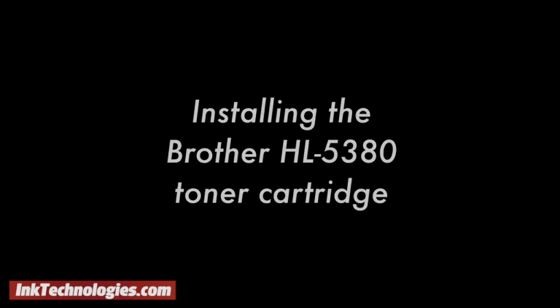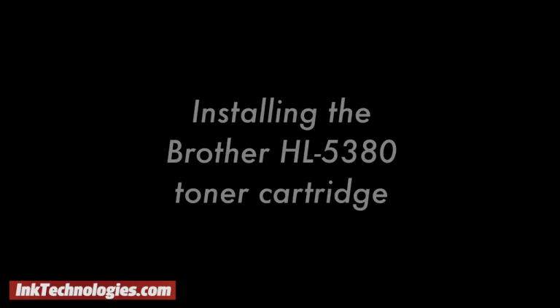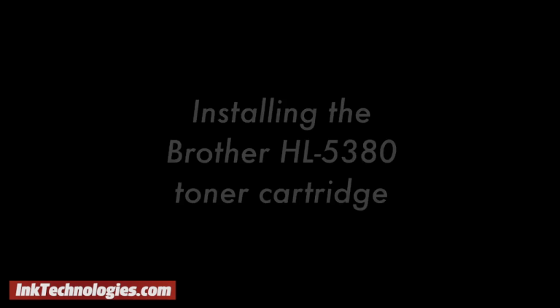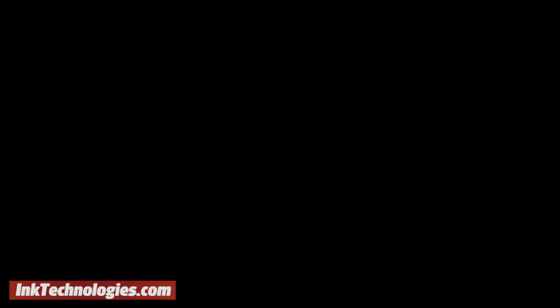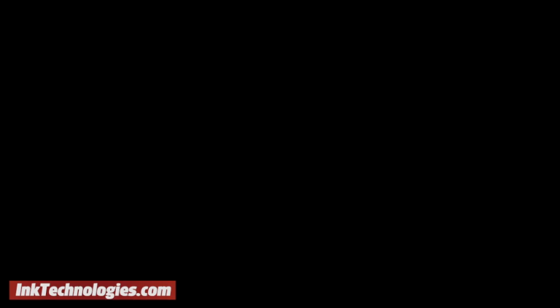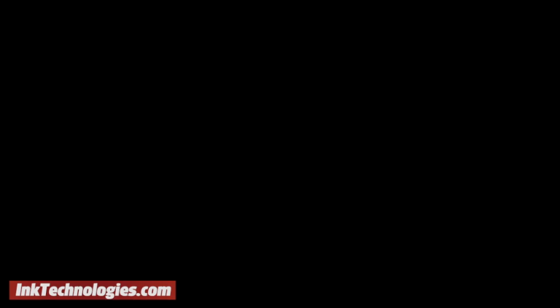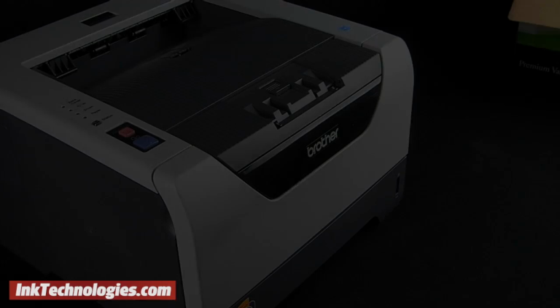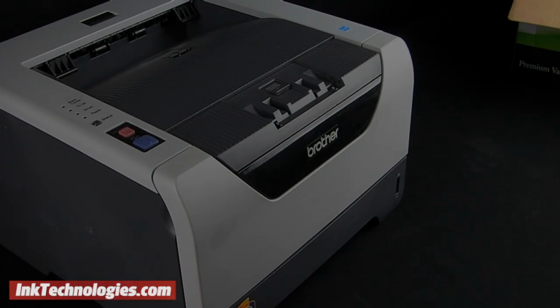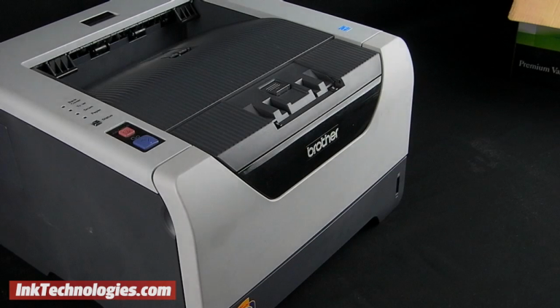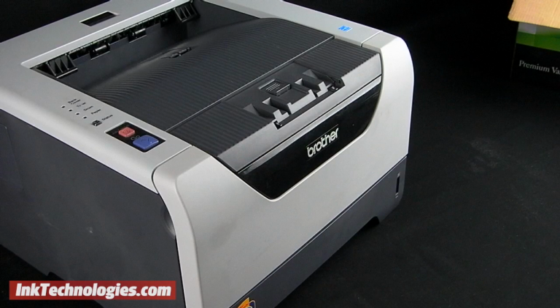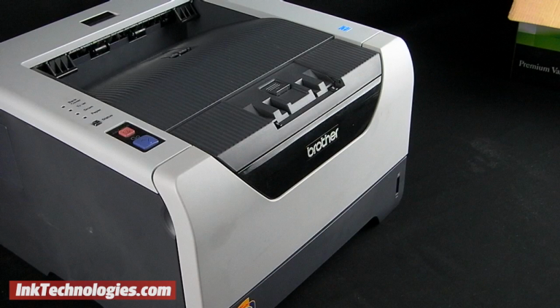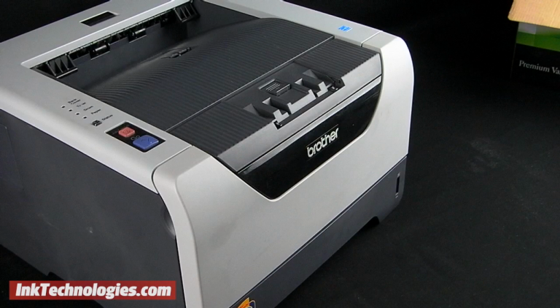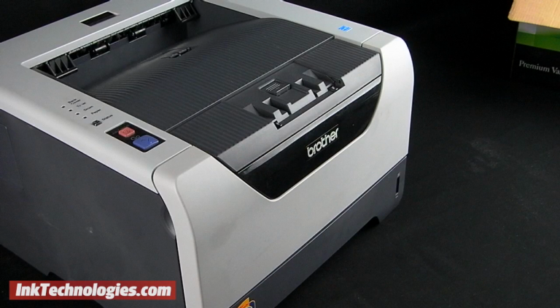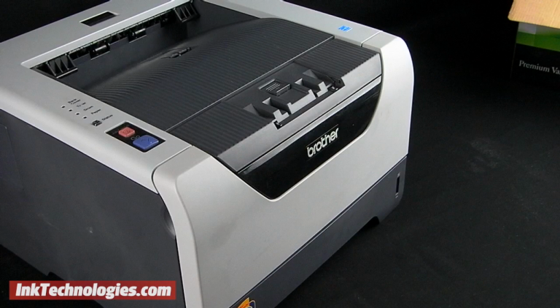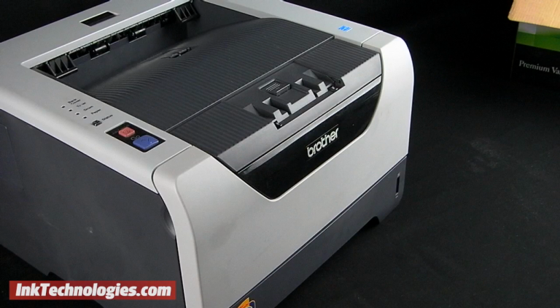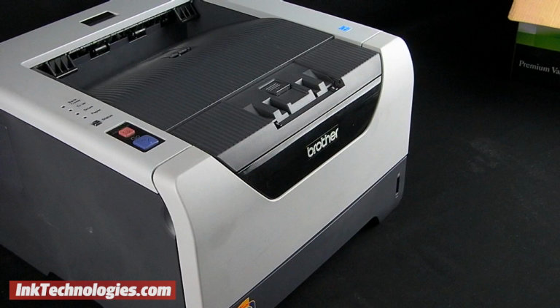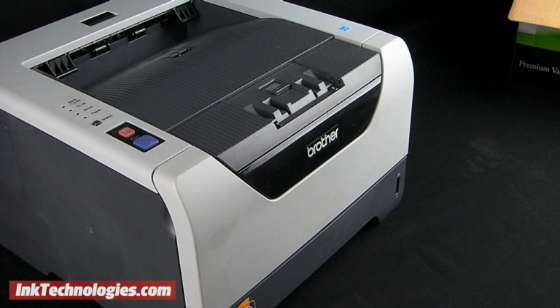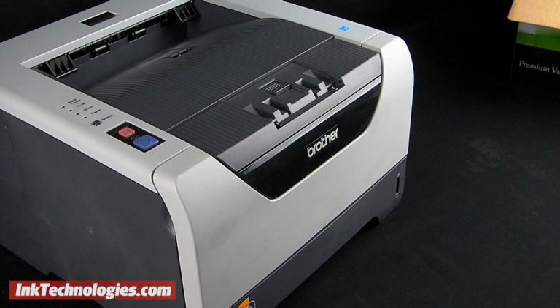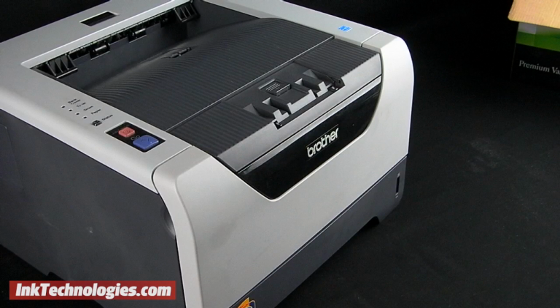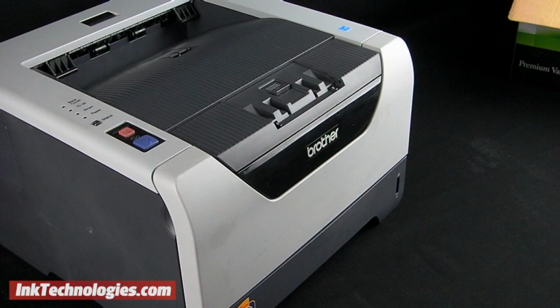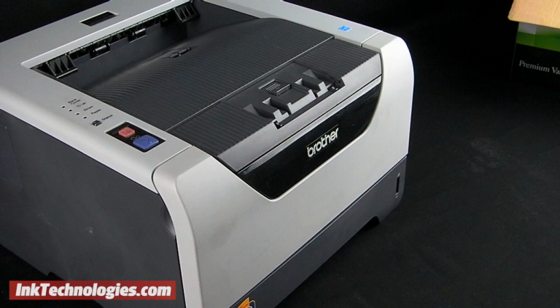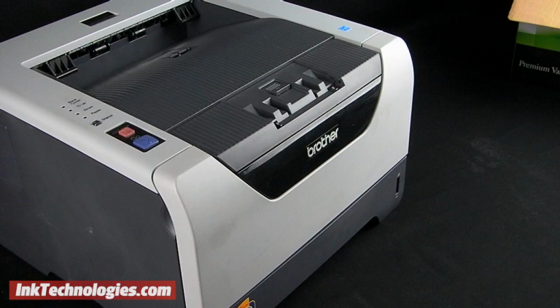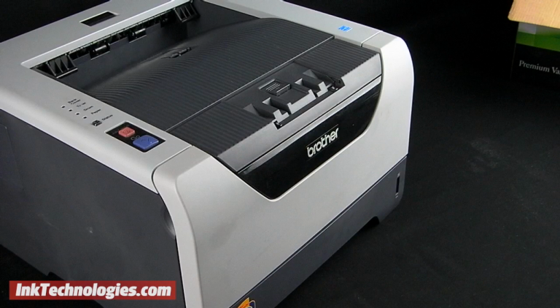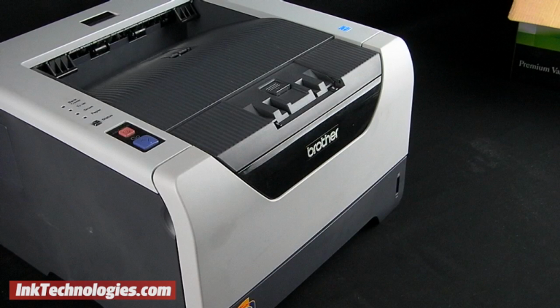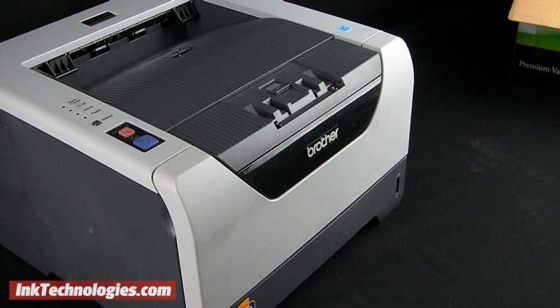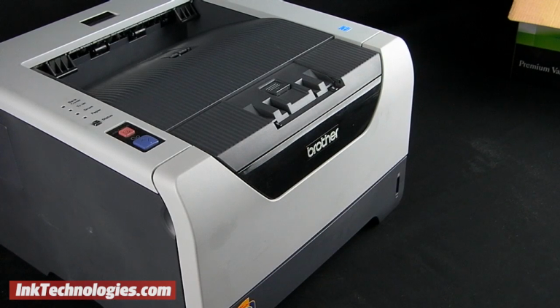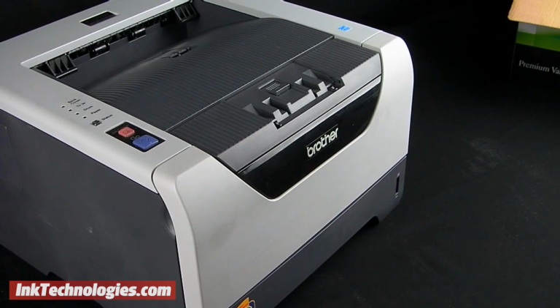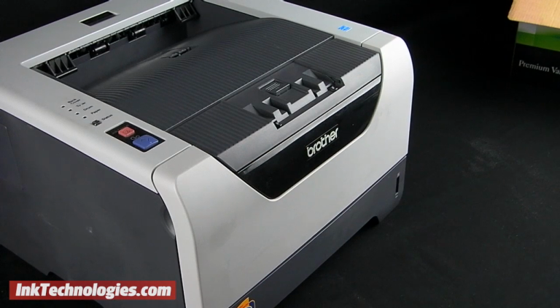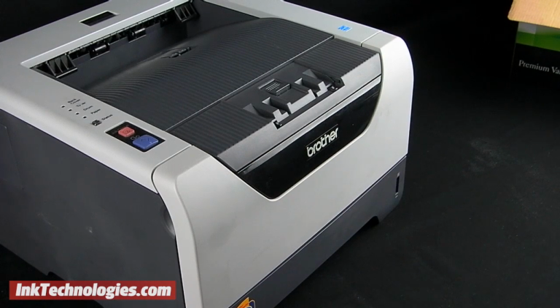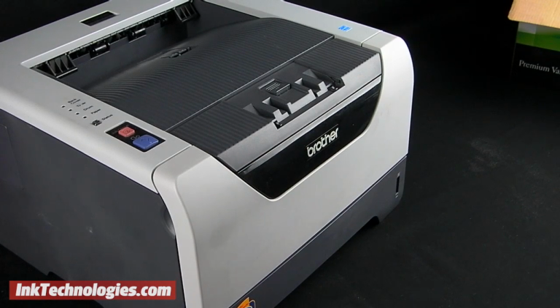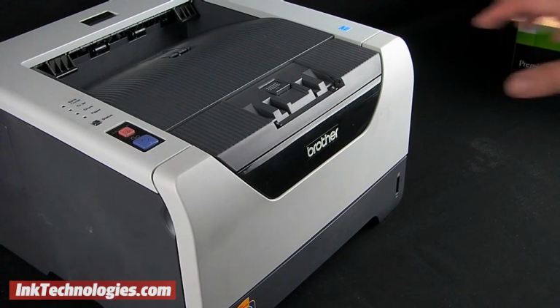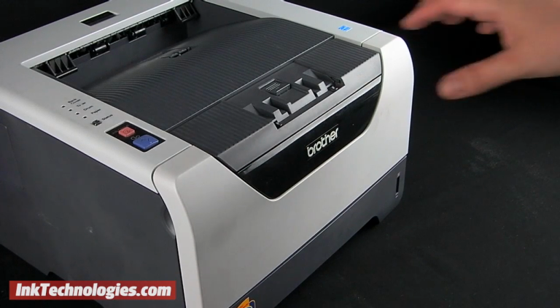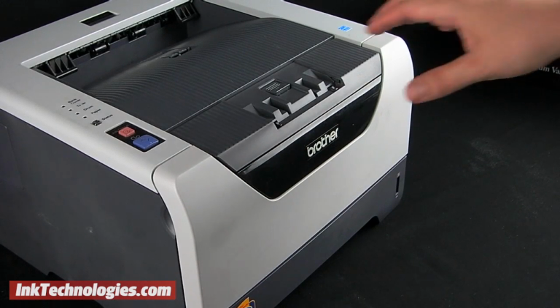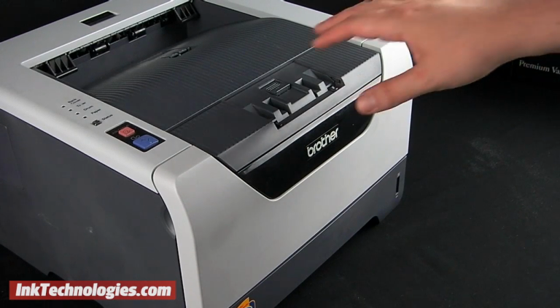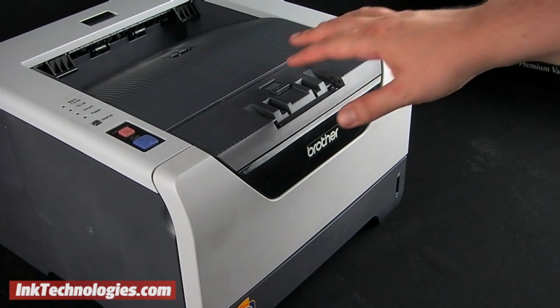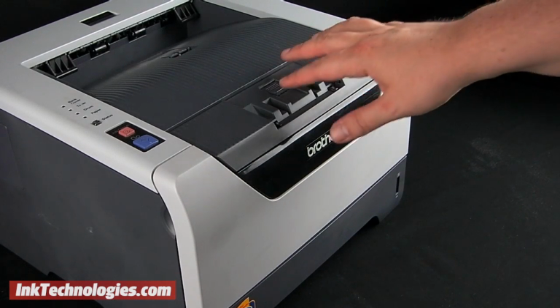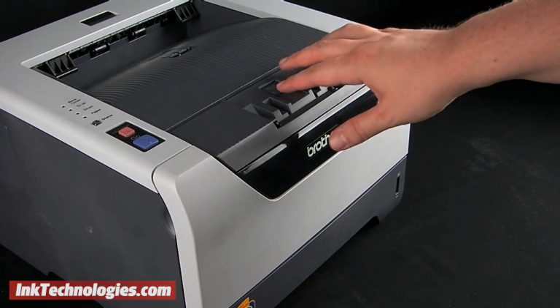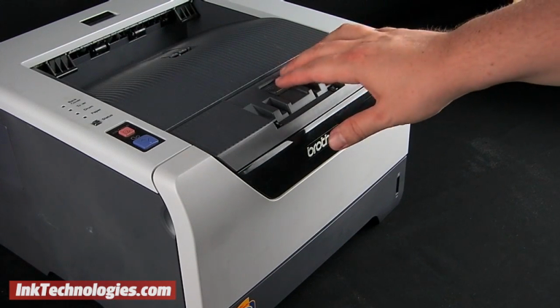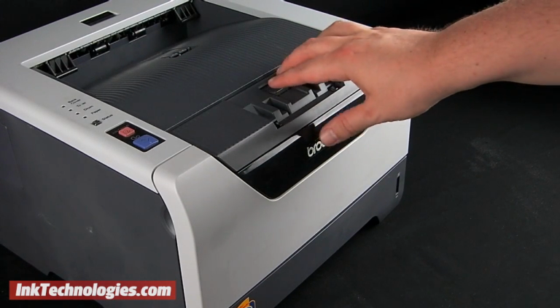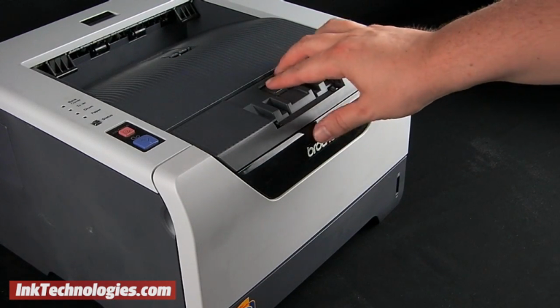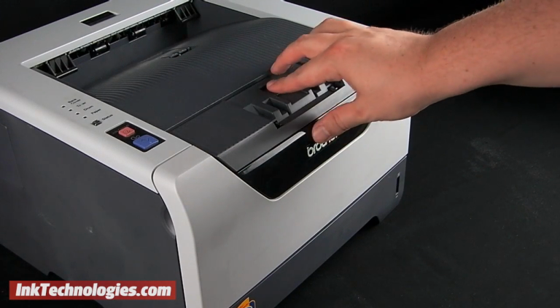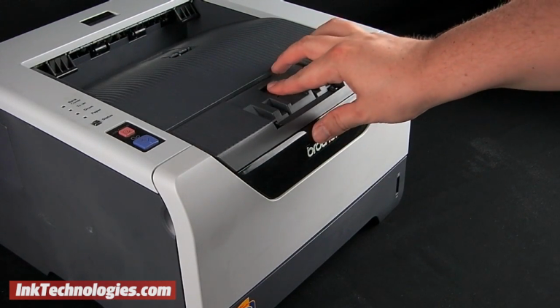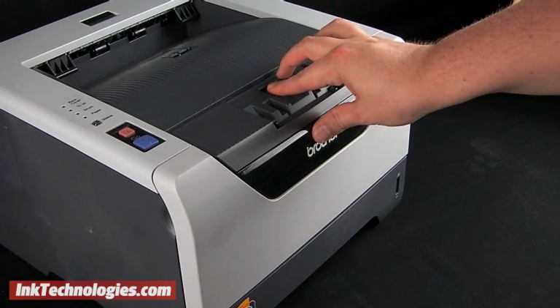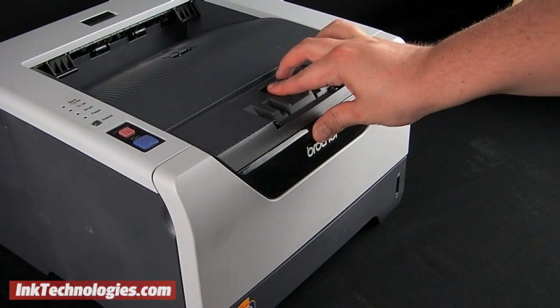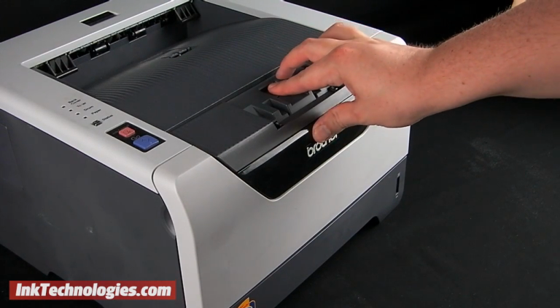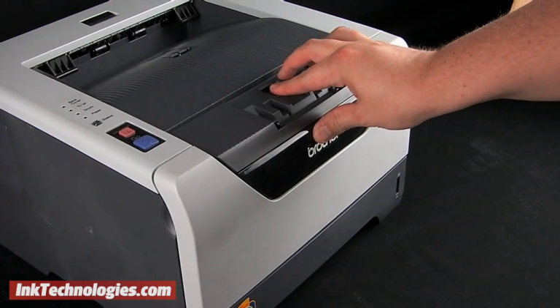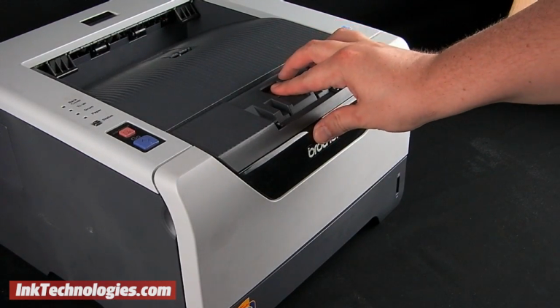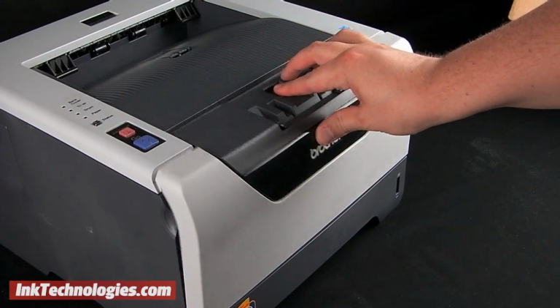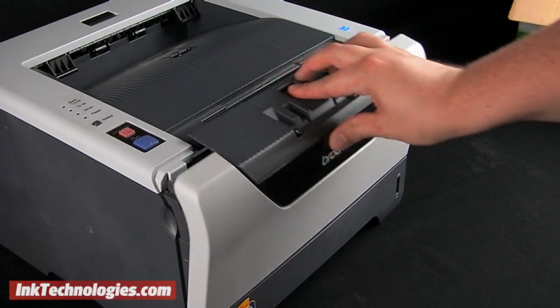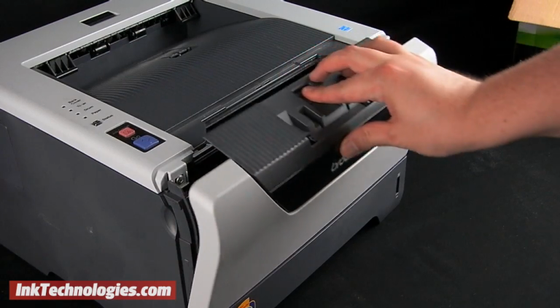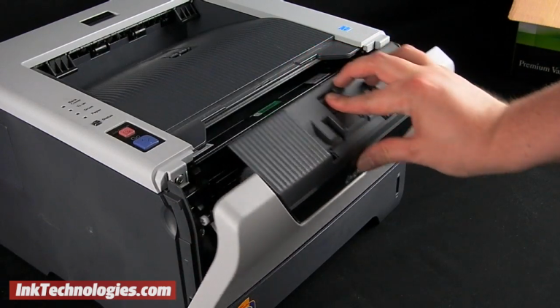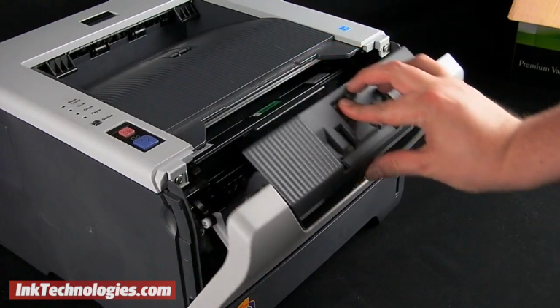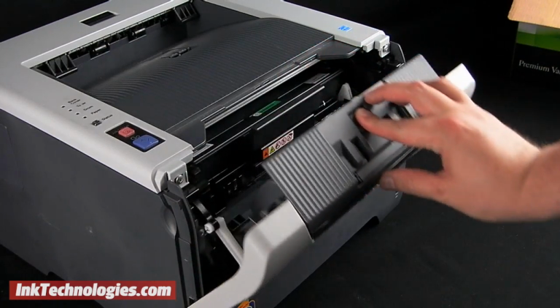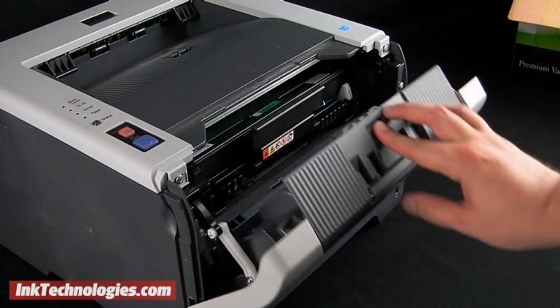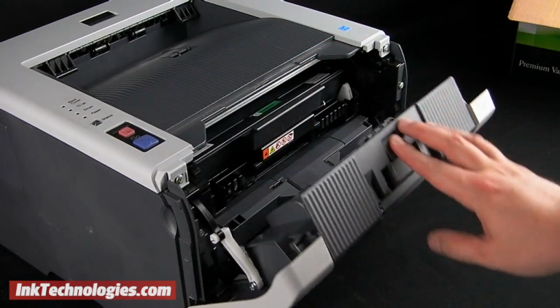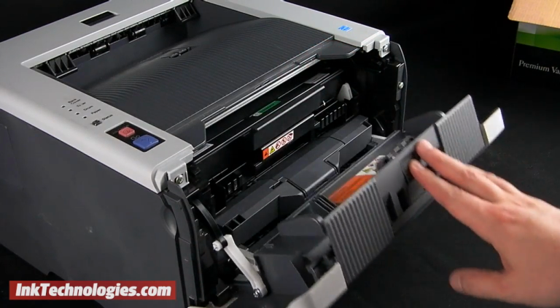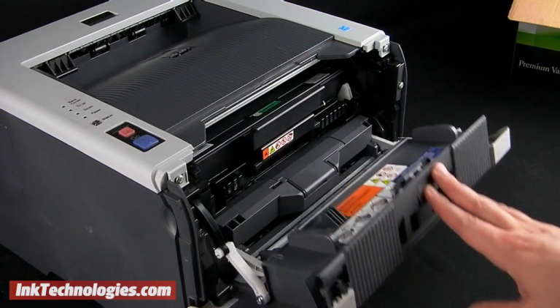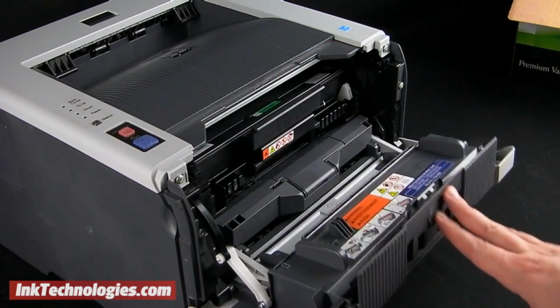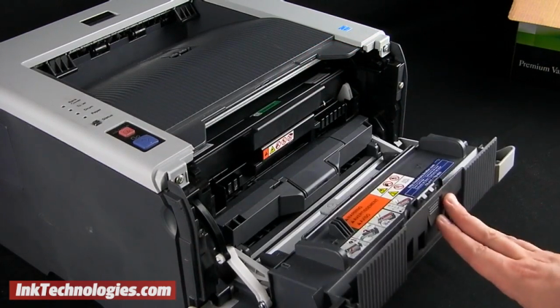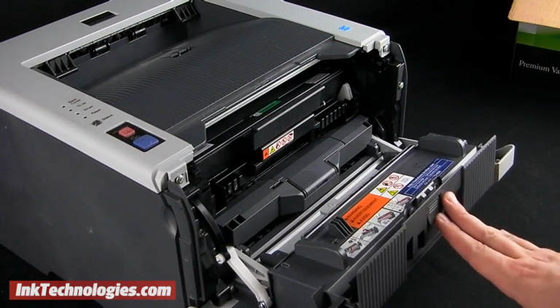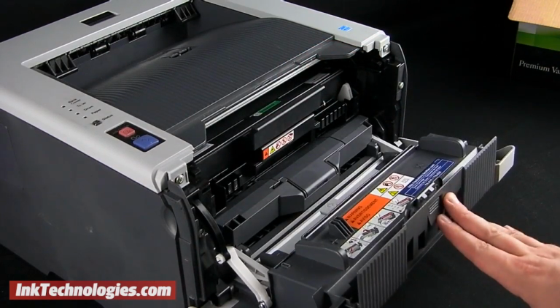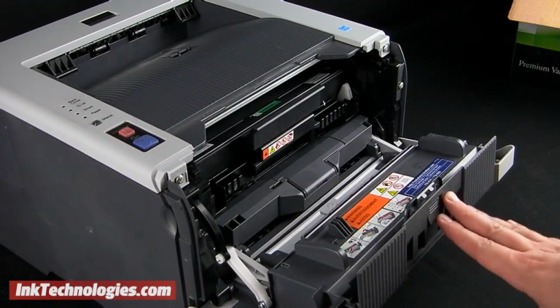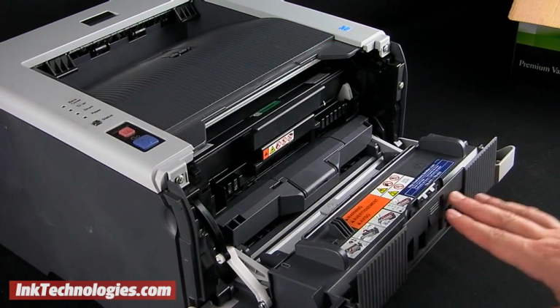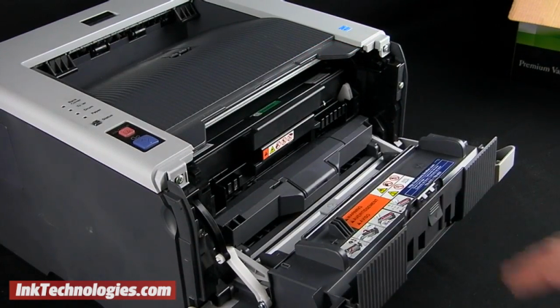With the HL5380 powered on, open the access panel by pressing the center button on the top and rotating the panel downward.